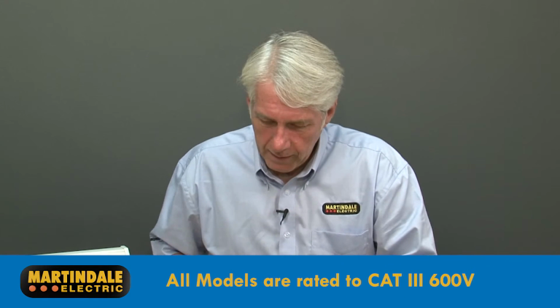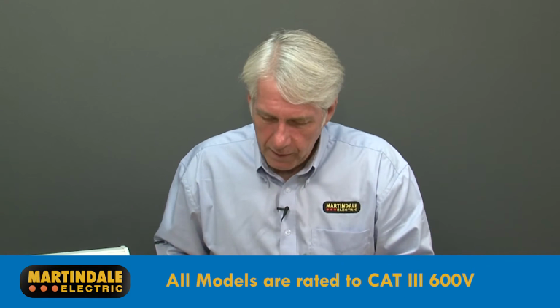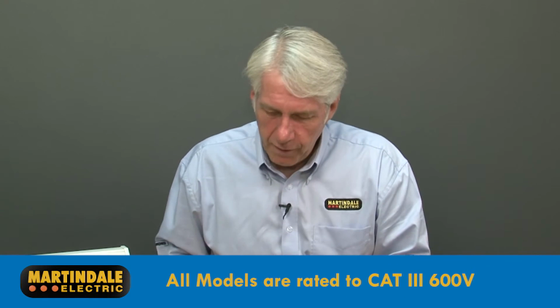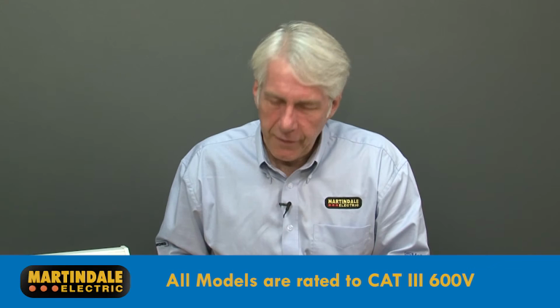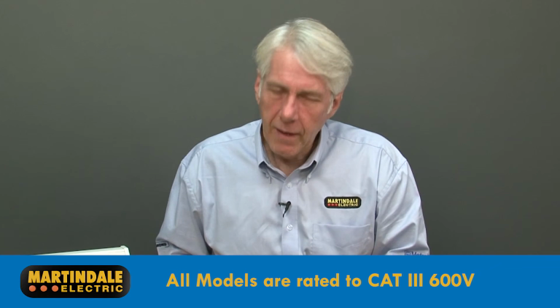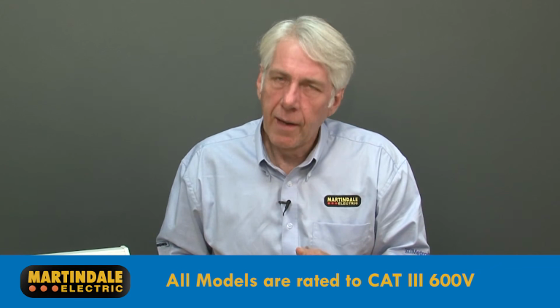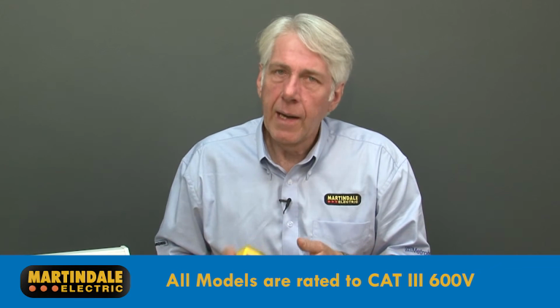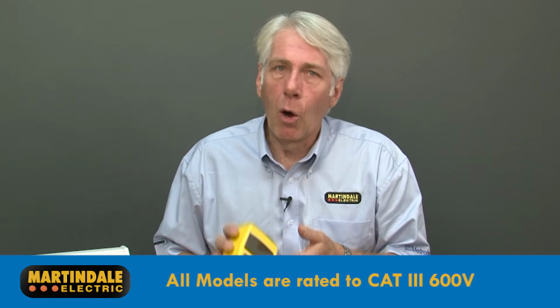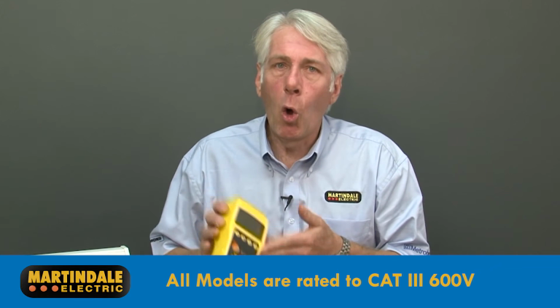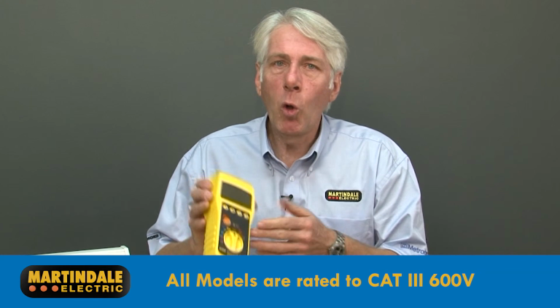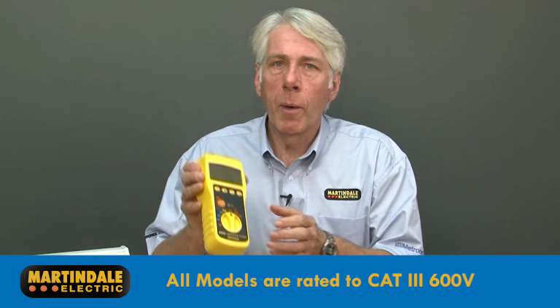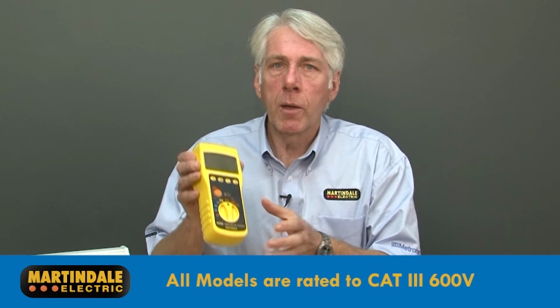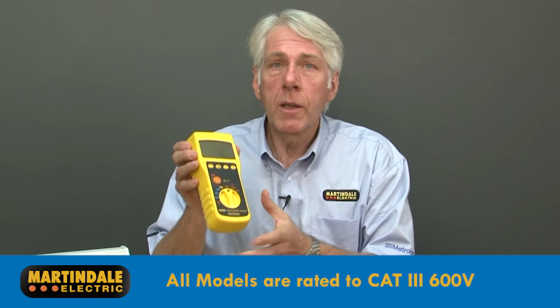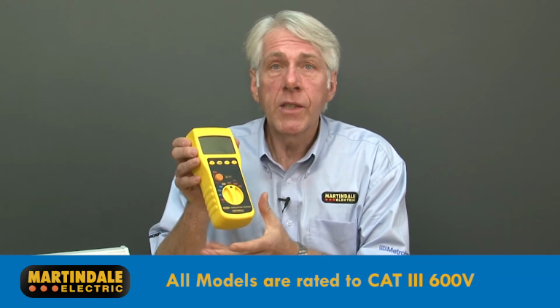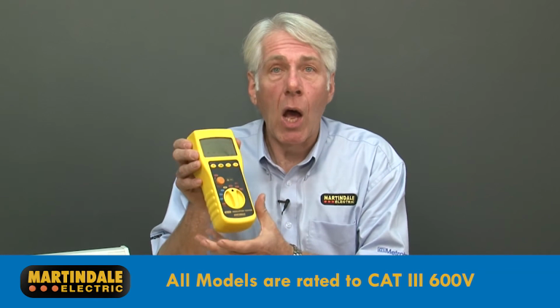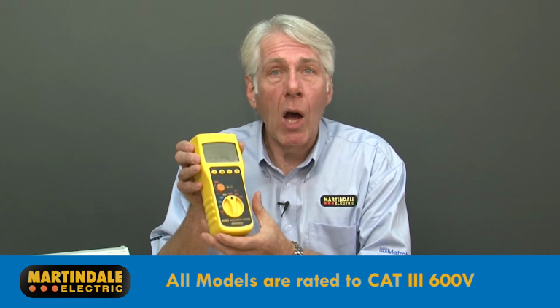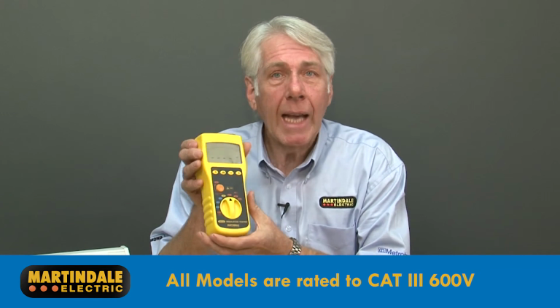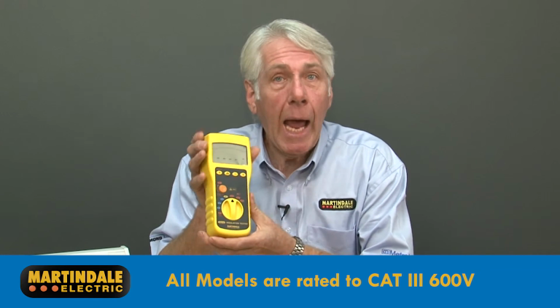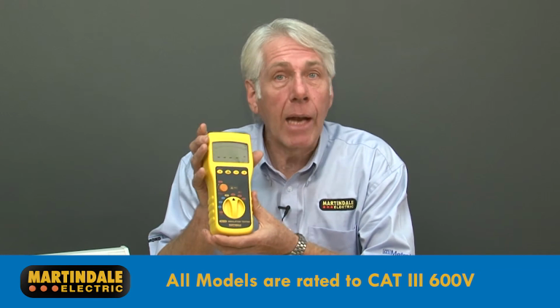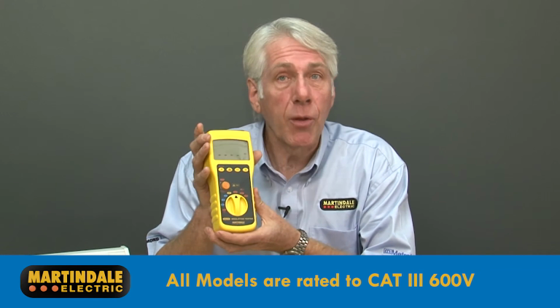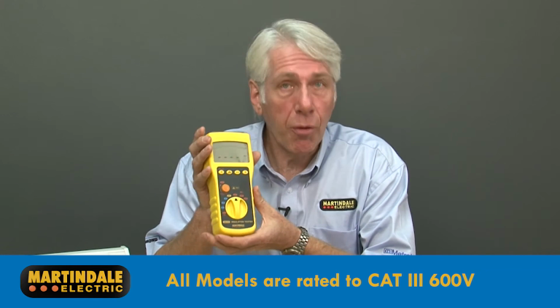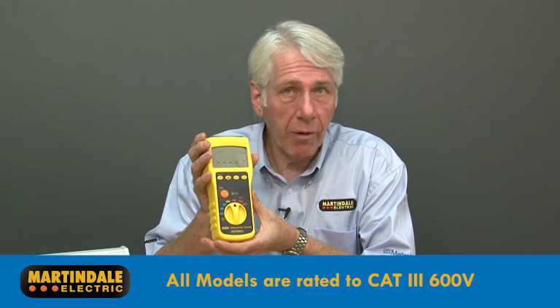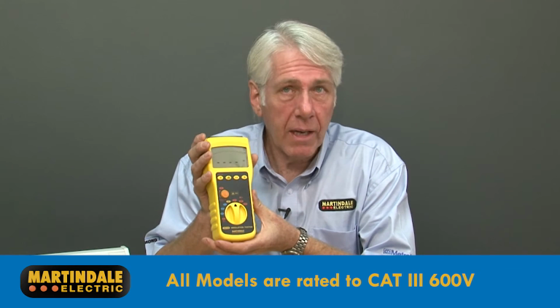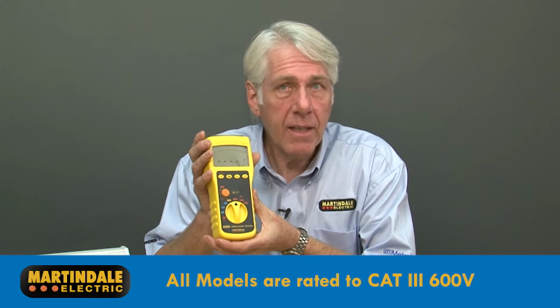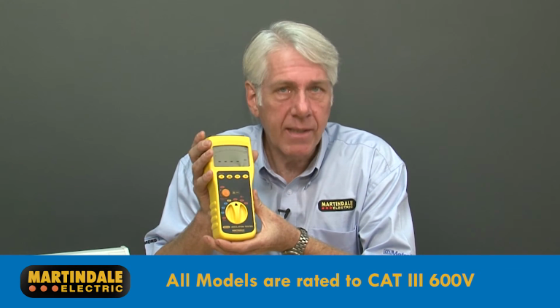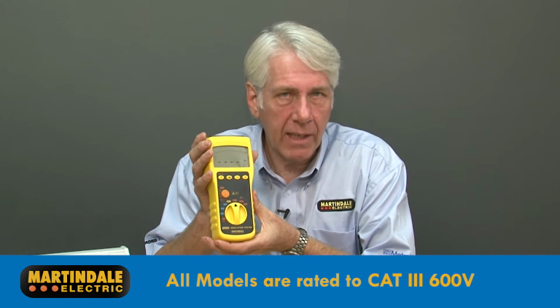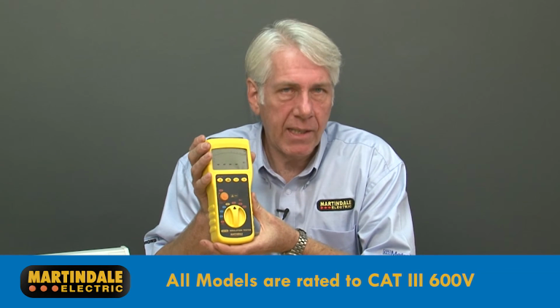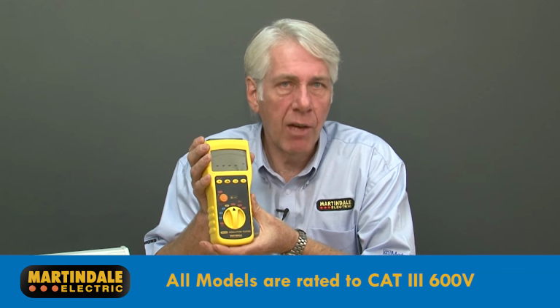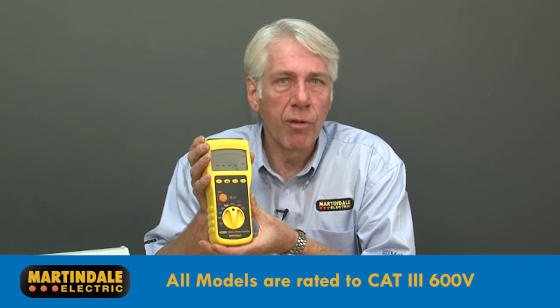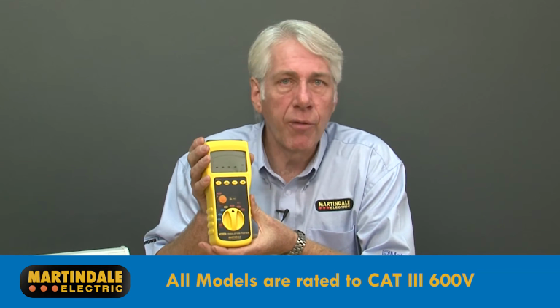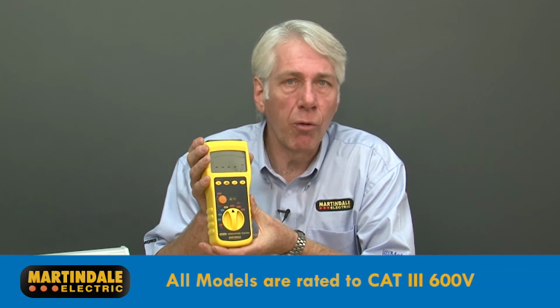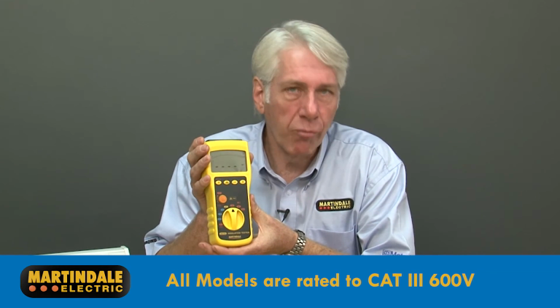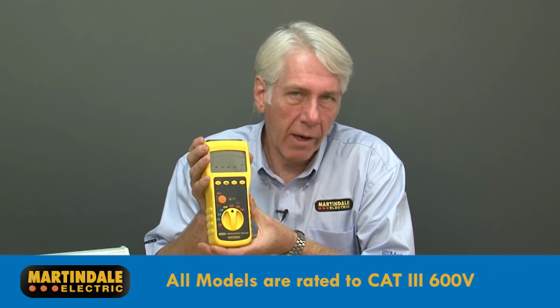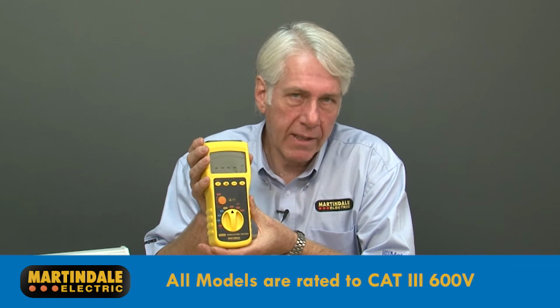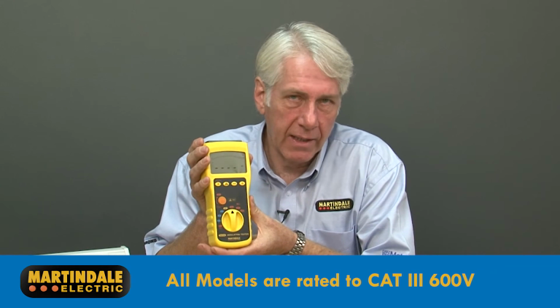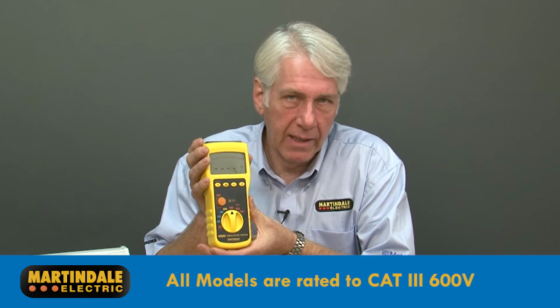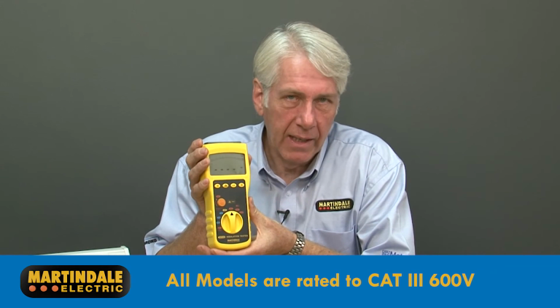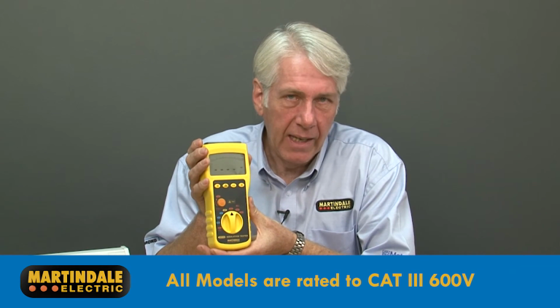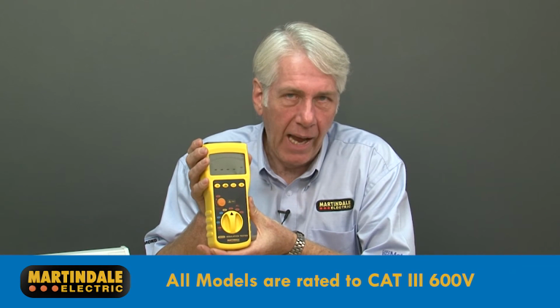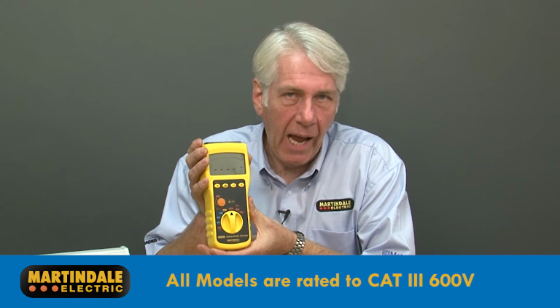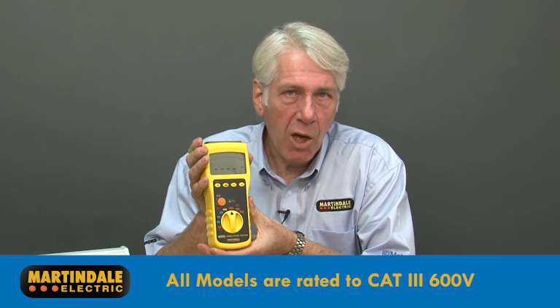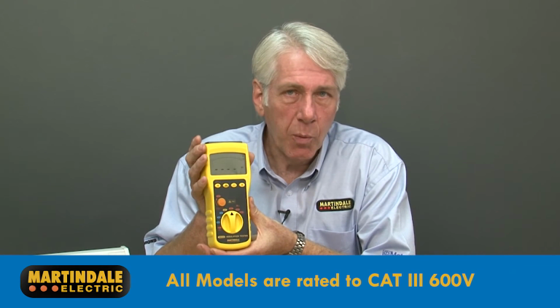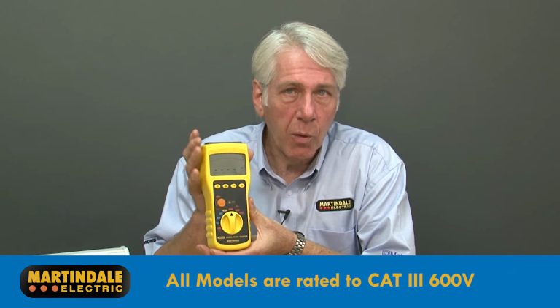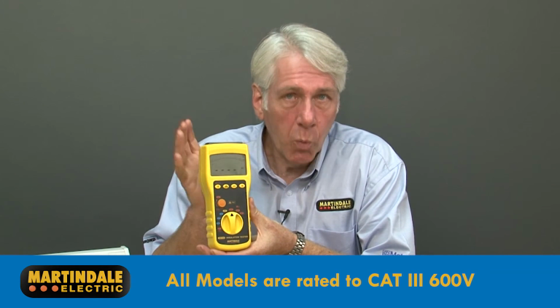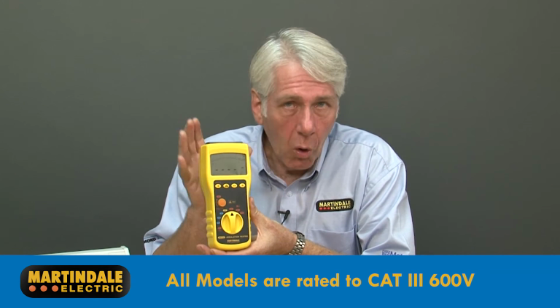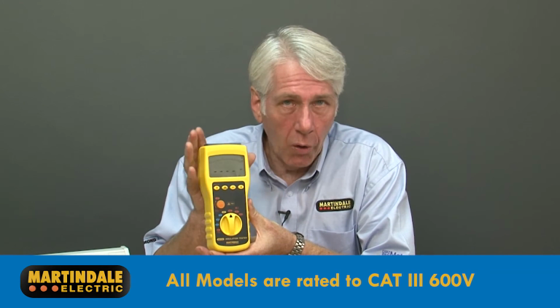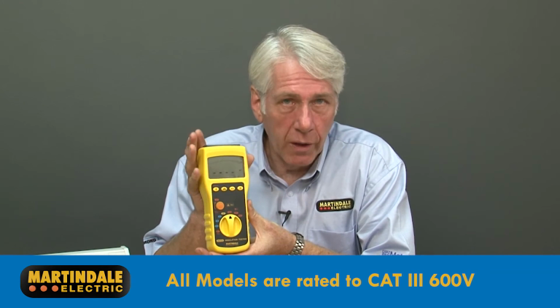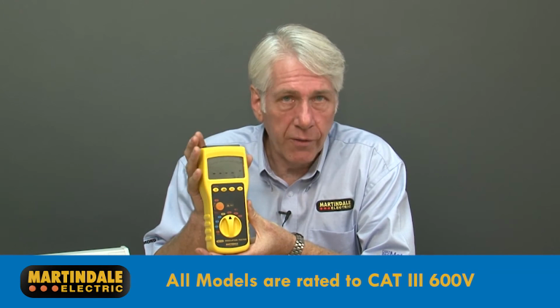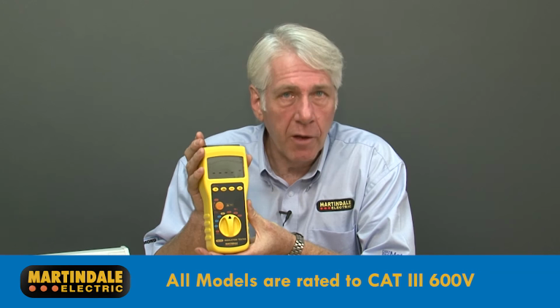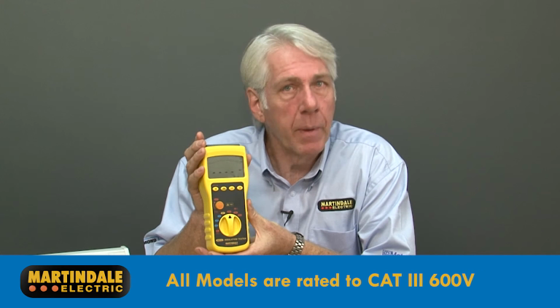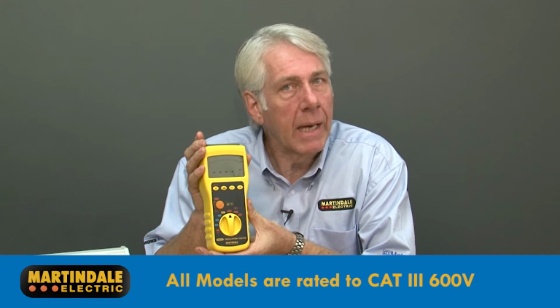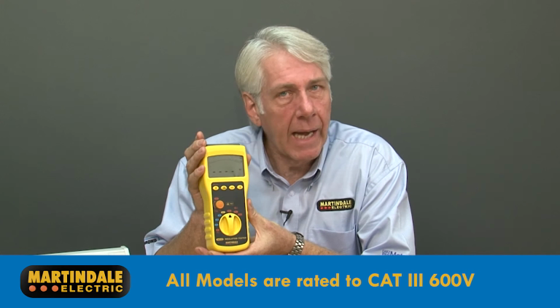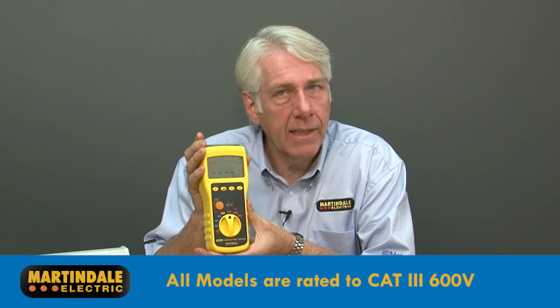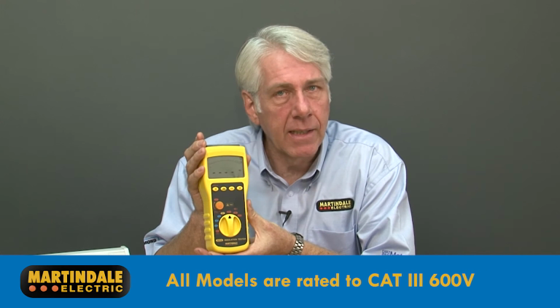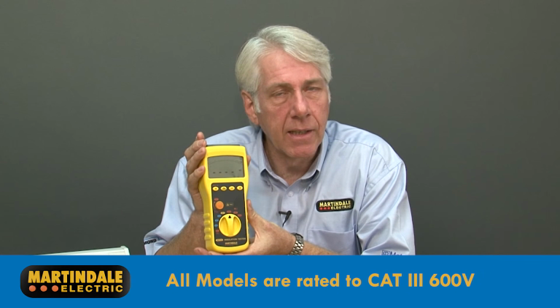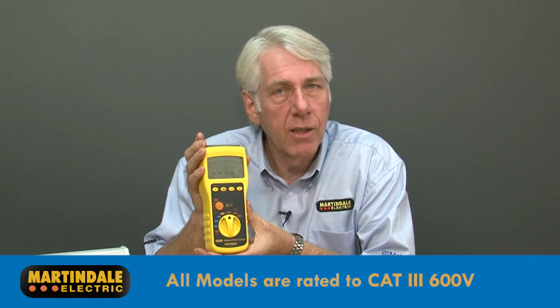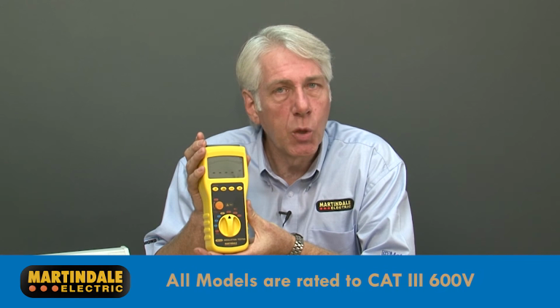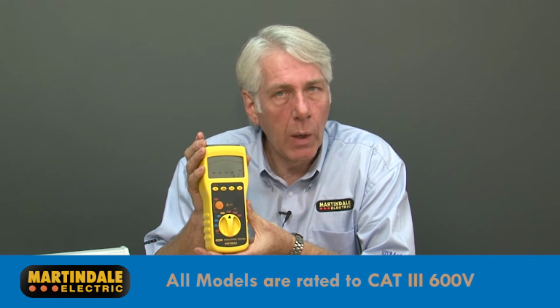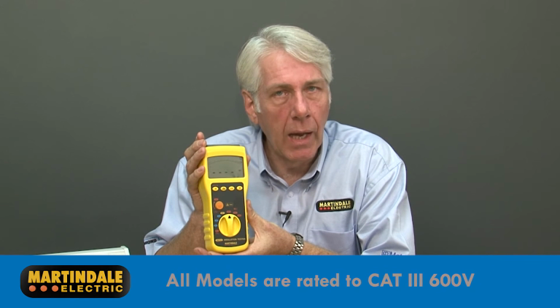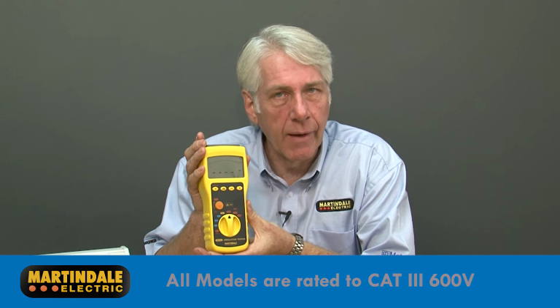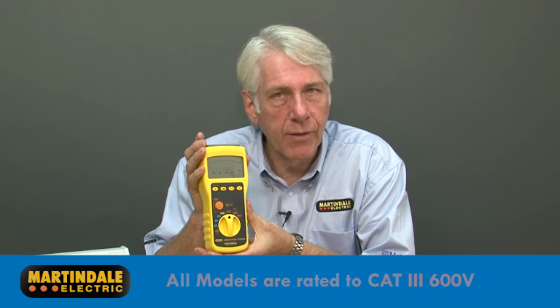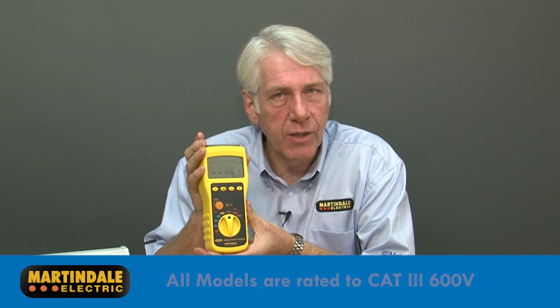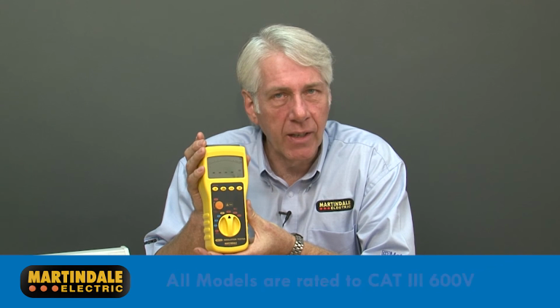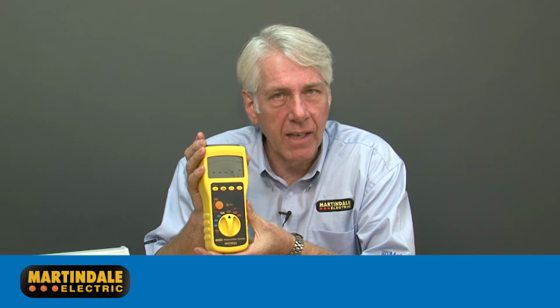Finally, all models are CAT3 600 volt rated and will warn if they've been connected to a live circuit.